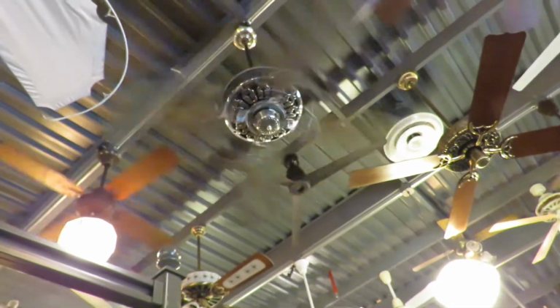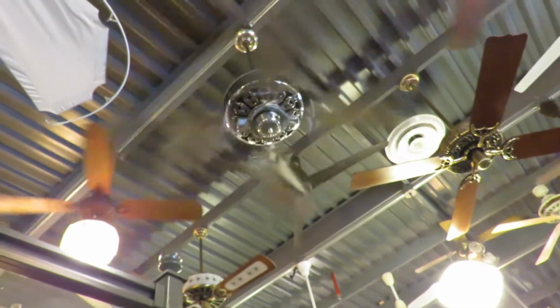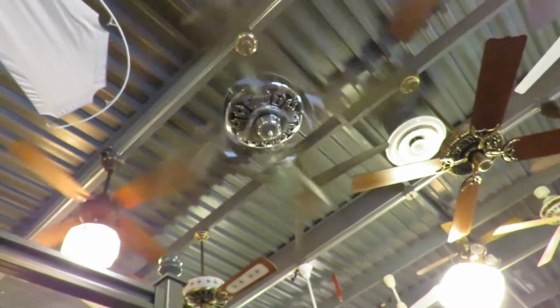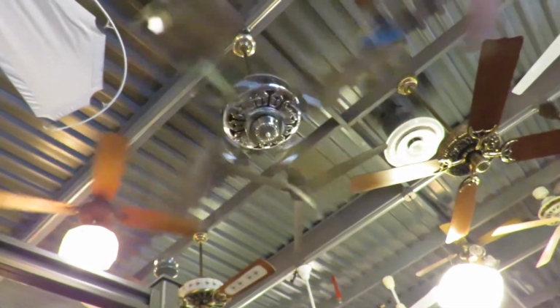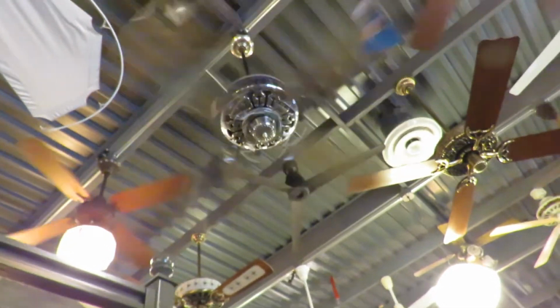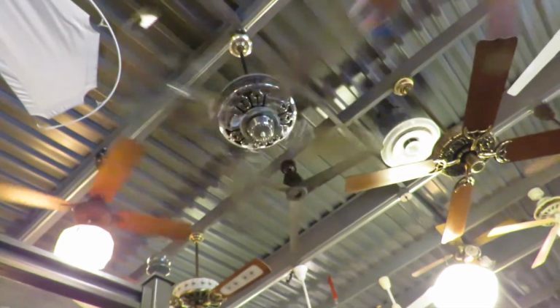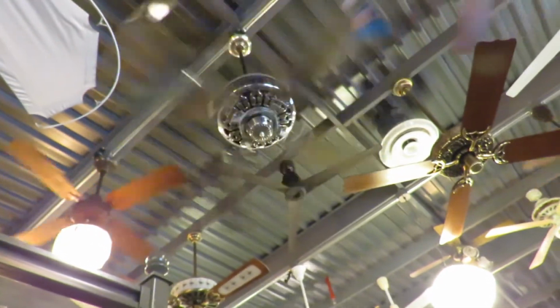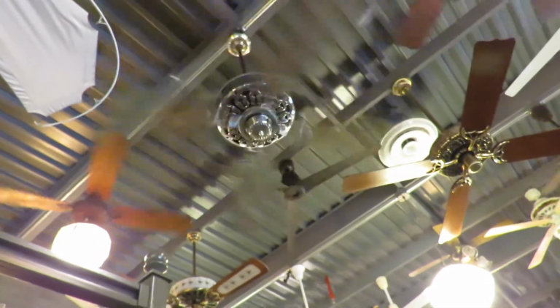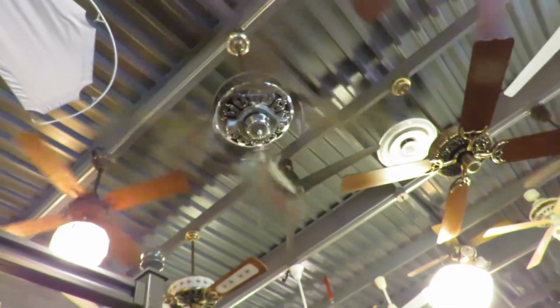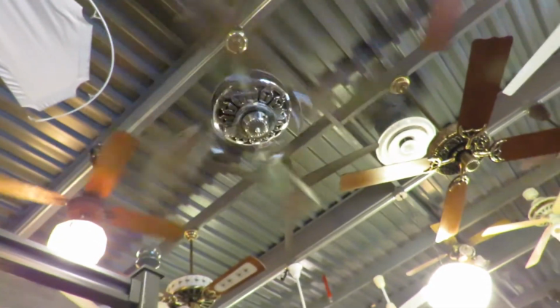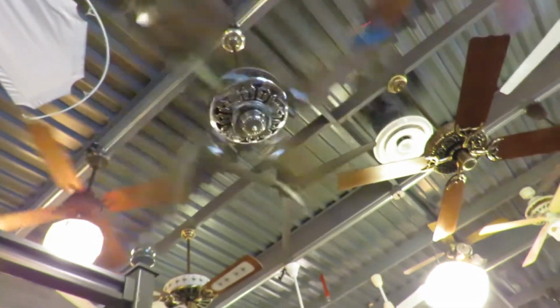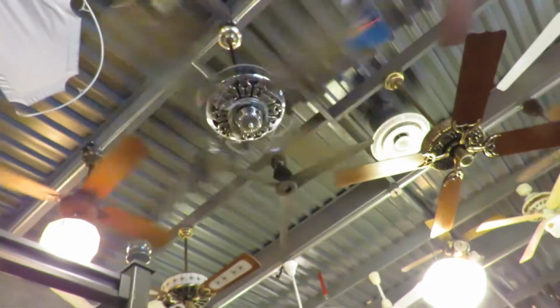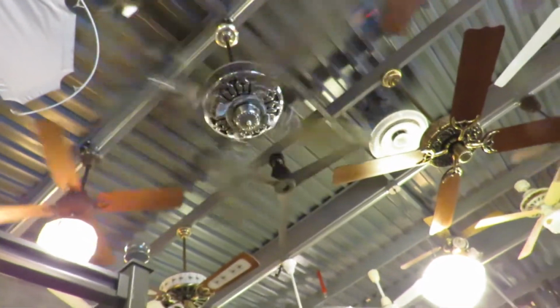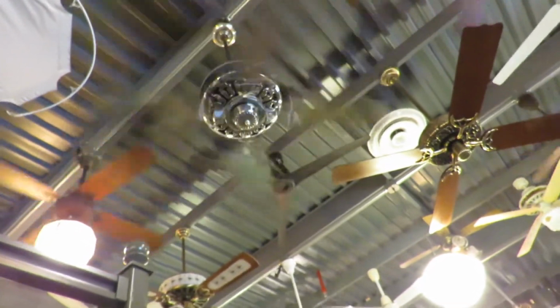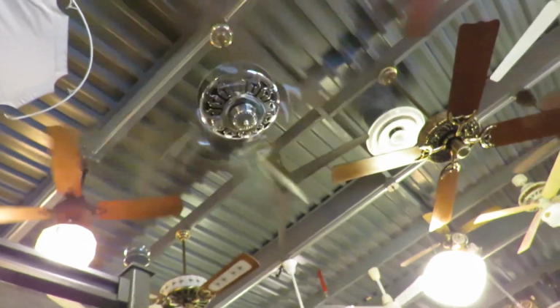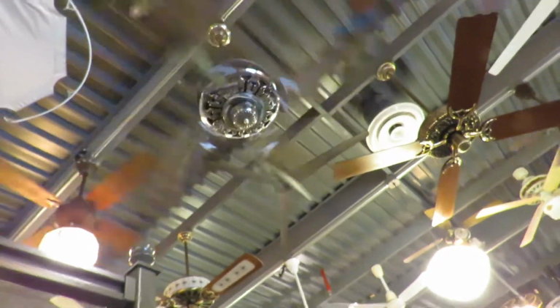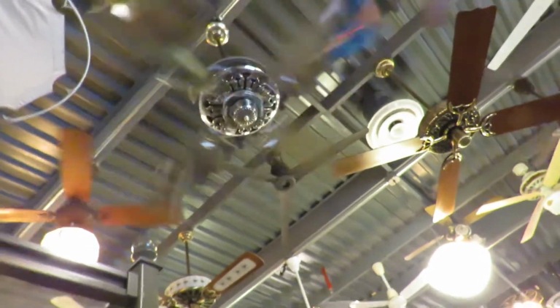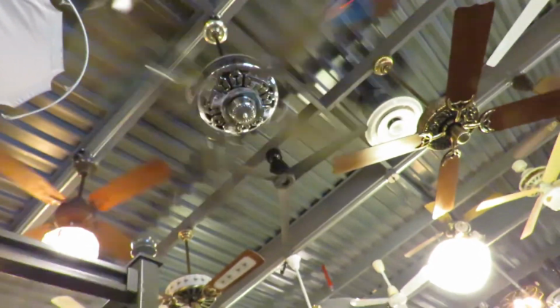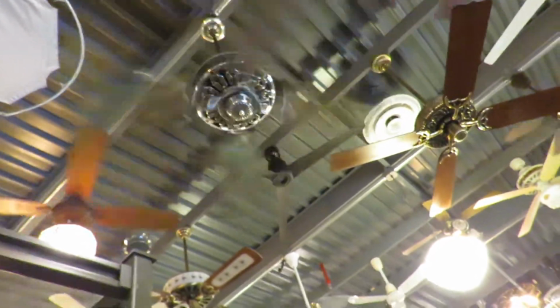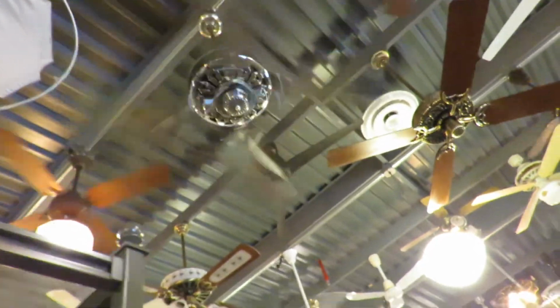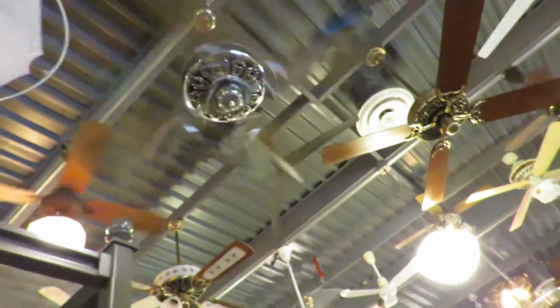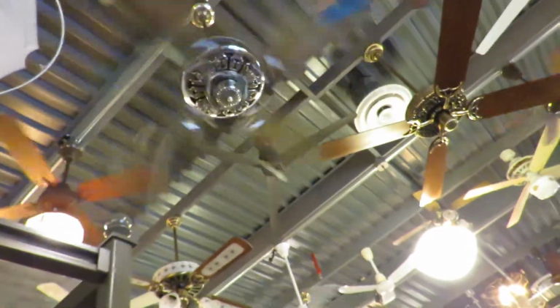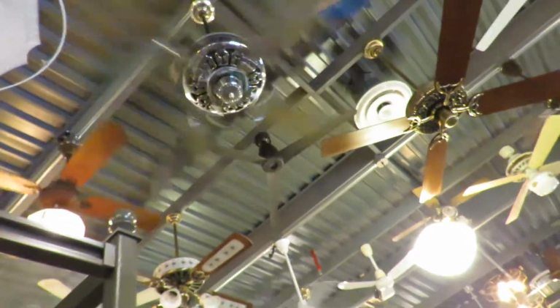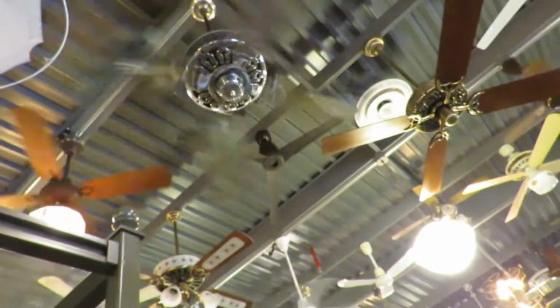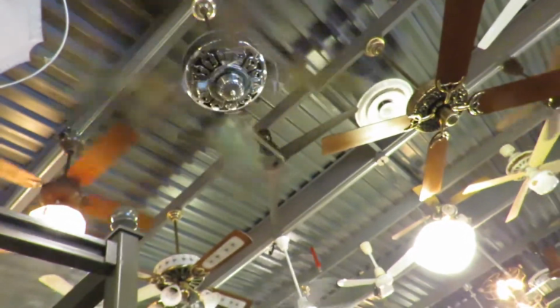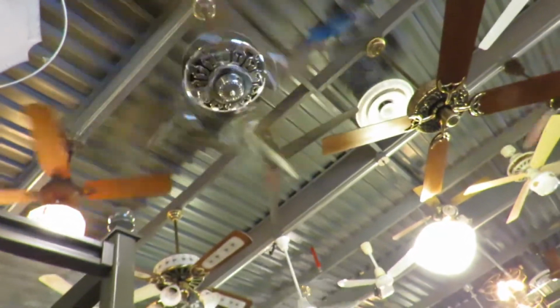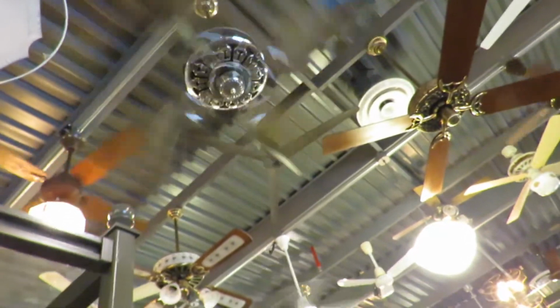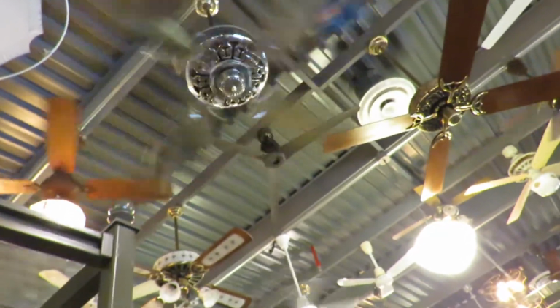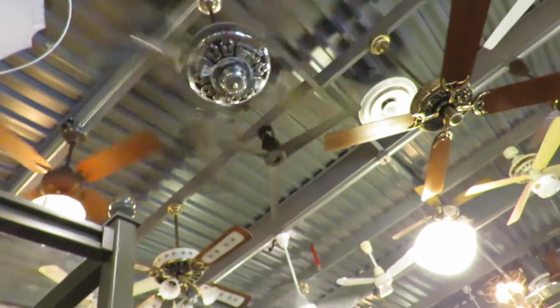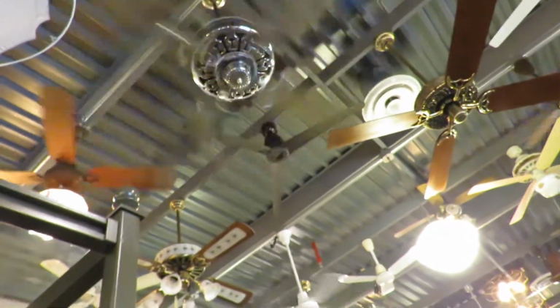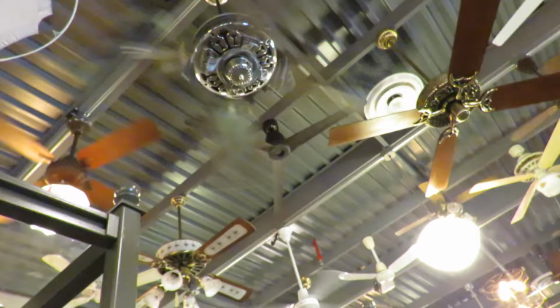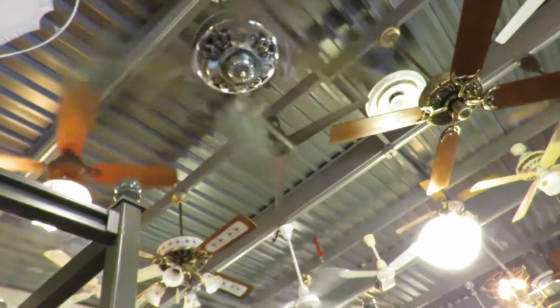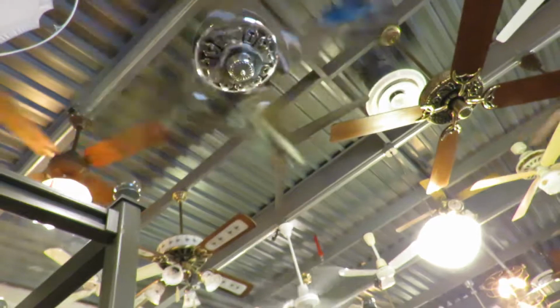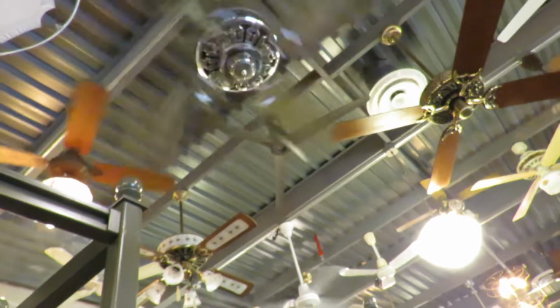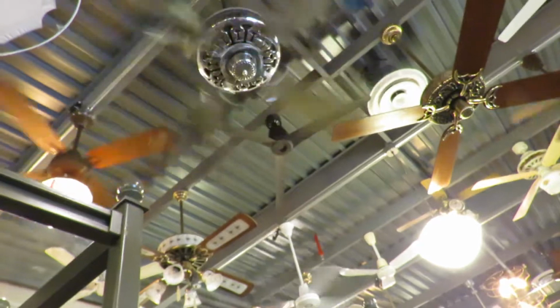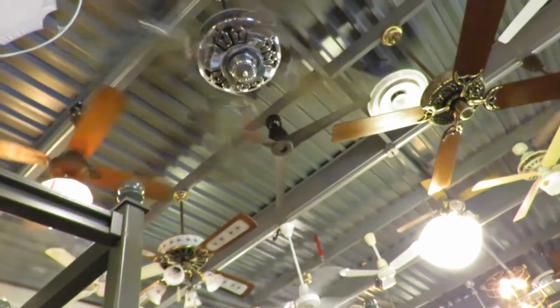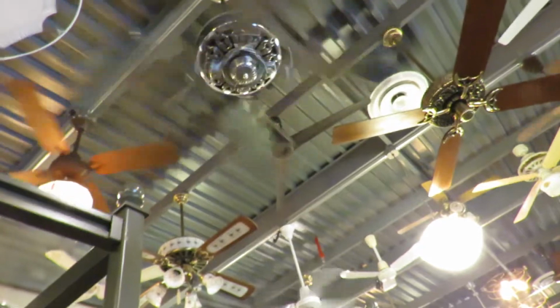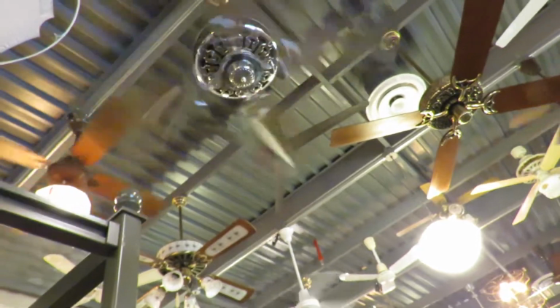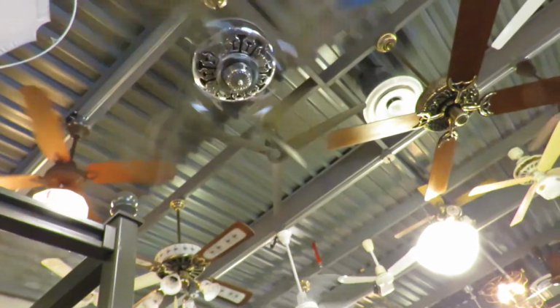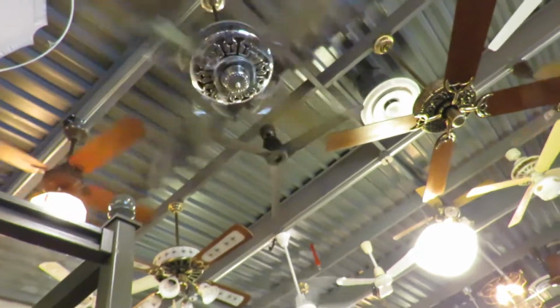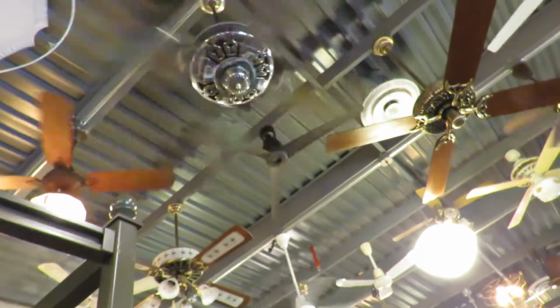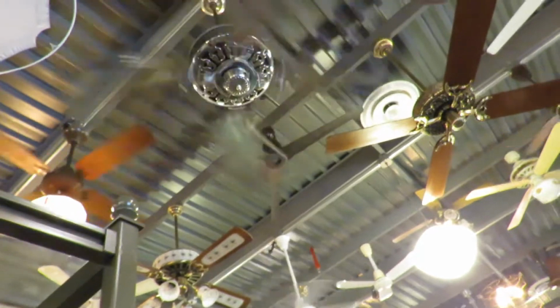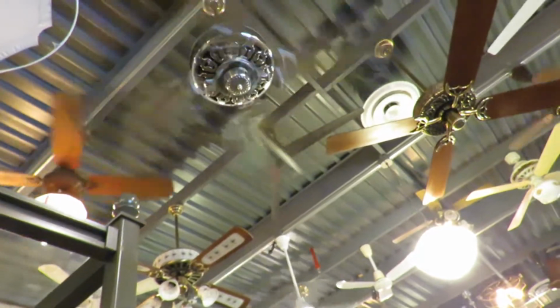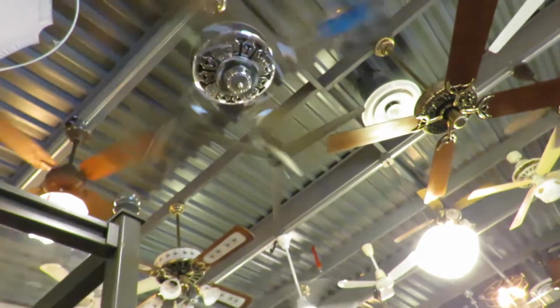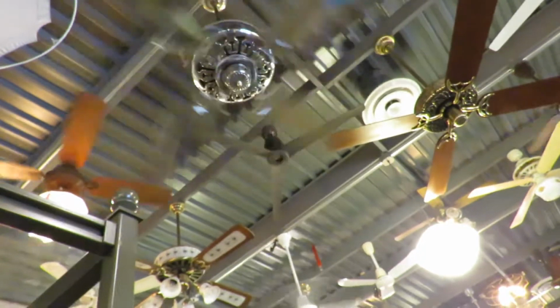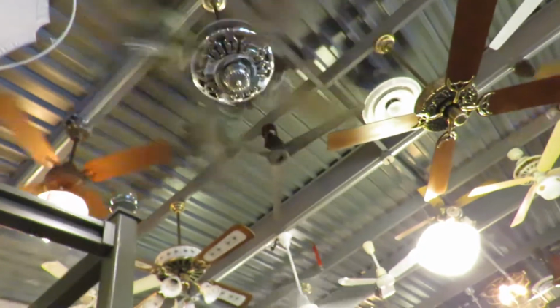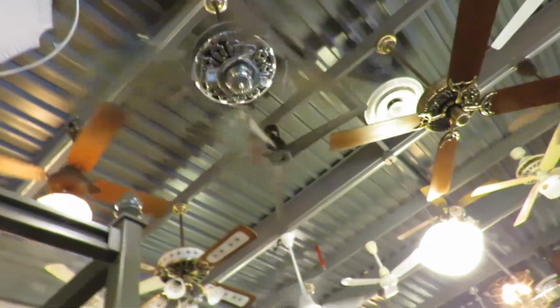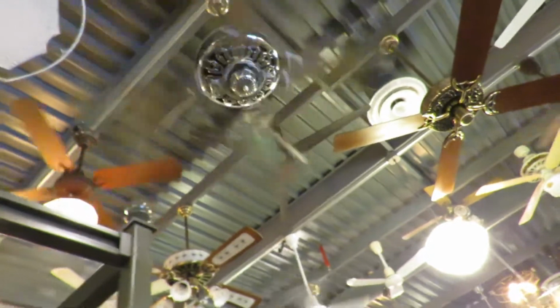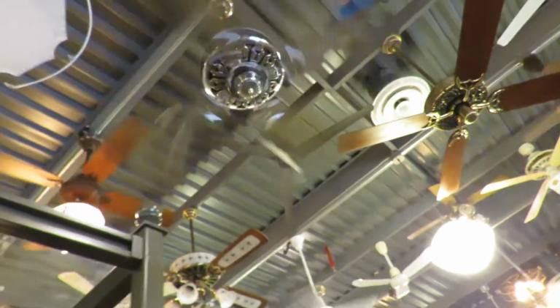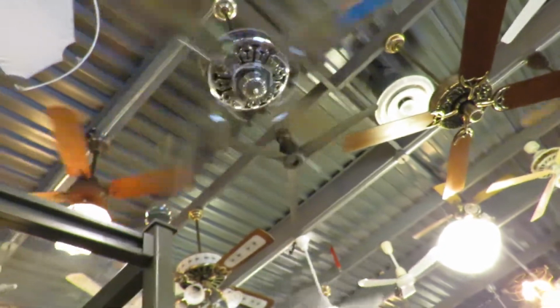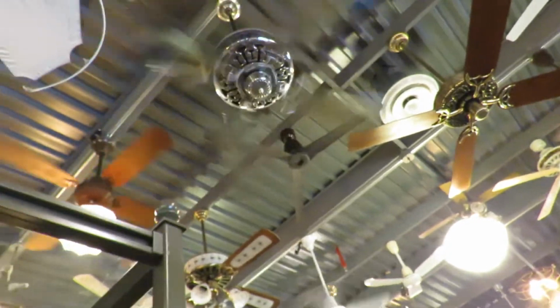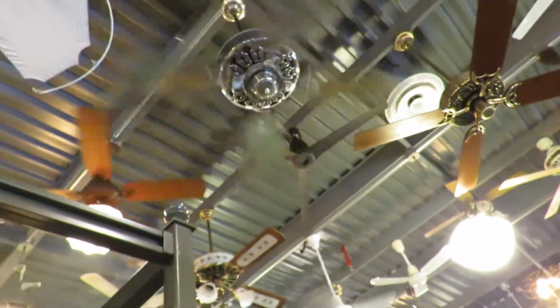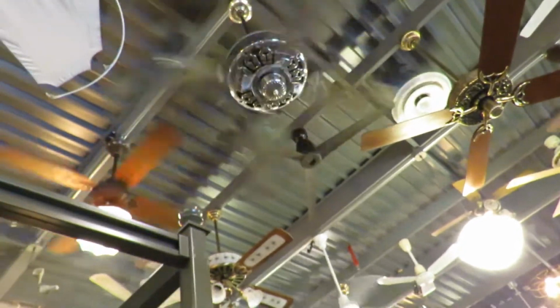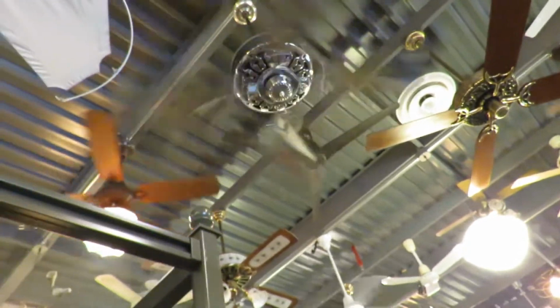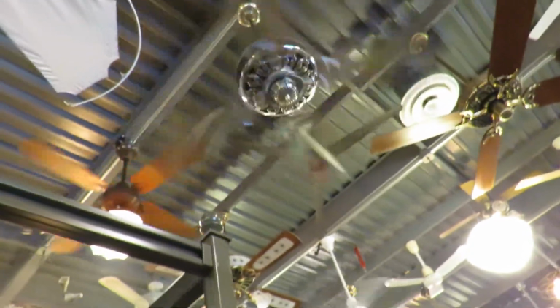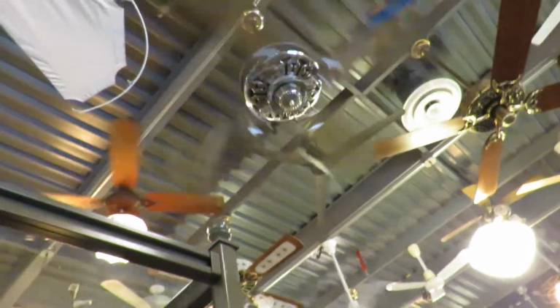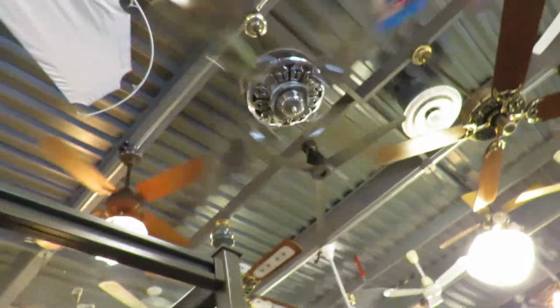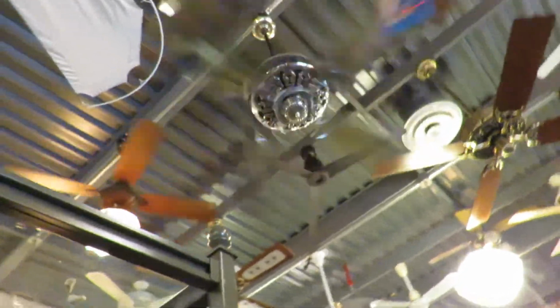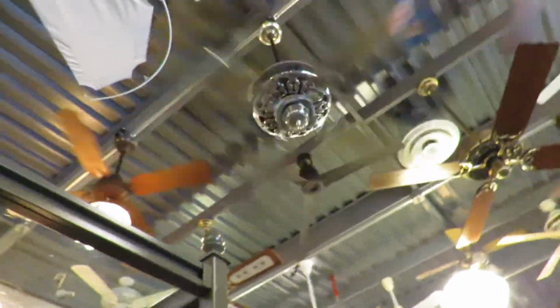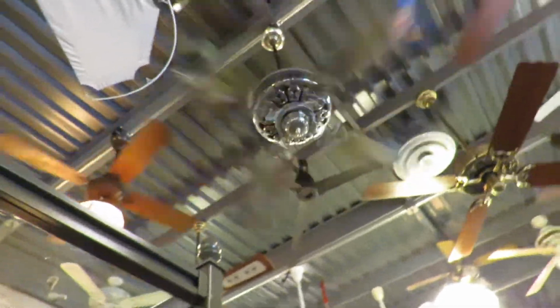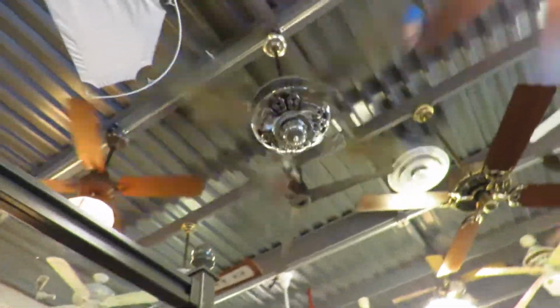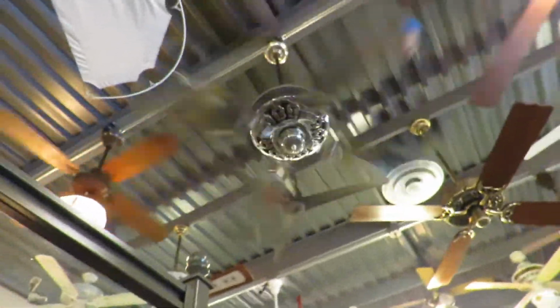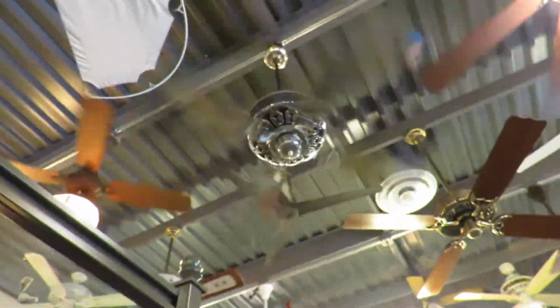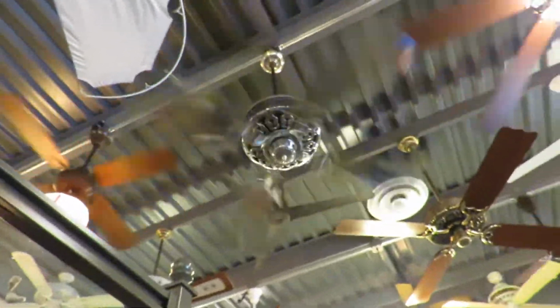I love that when the fans are so powerful it actually moves the other fans that are stationary around them, so it looks like they're spinning.